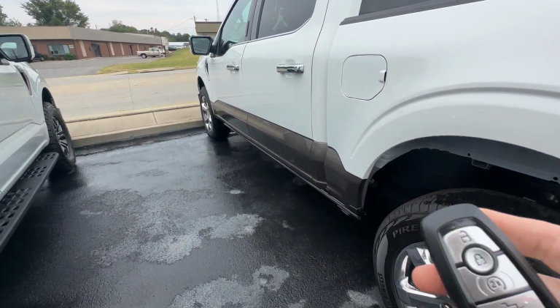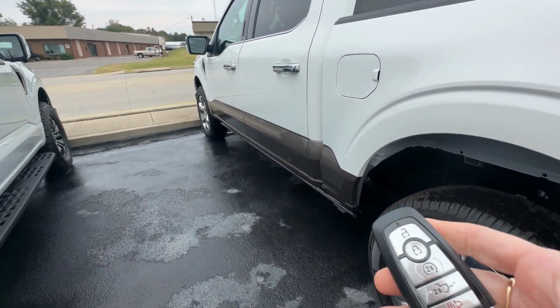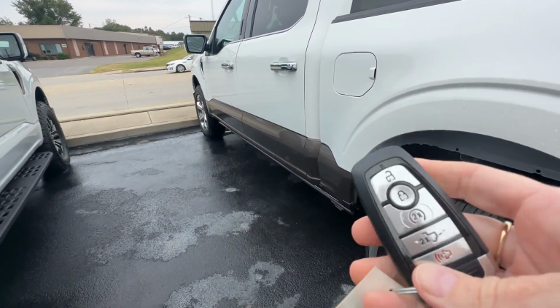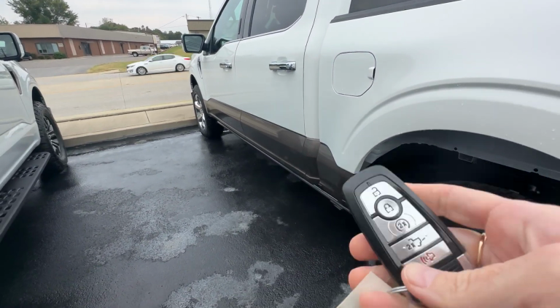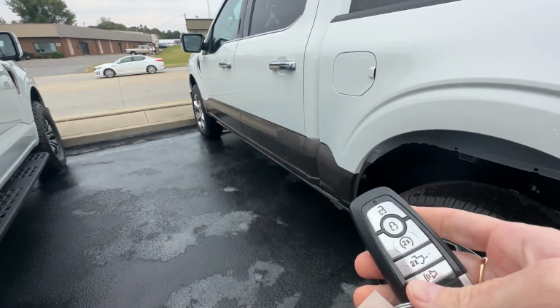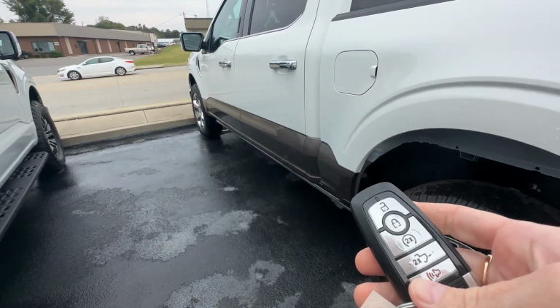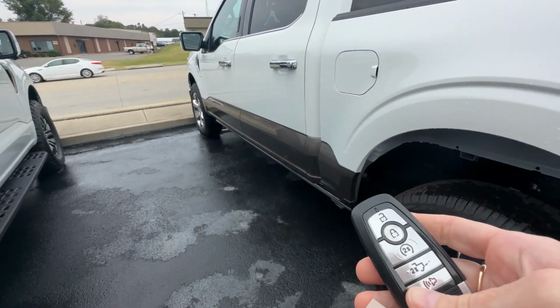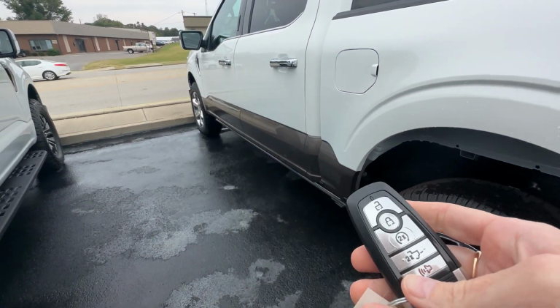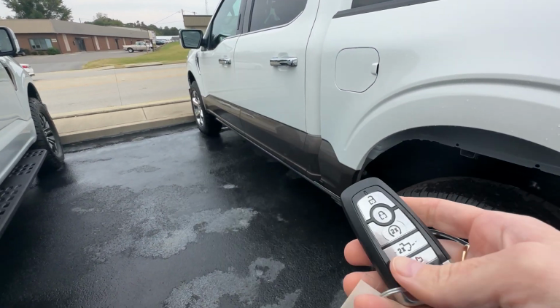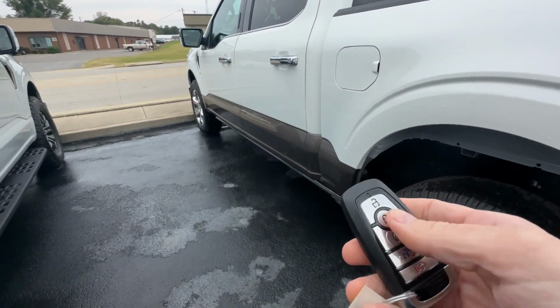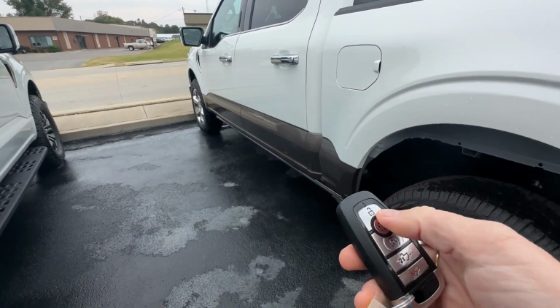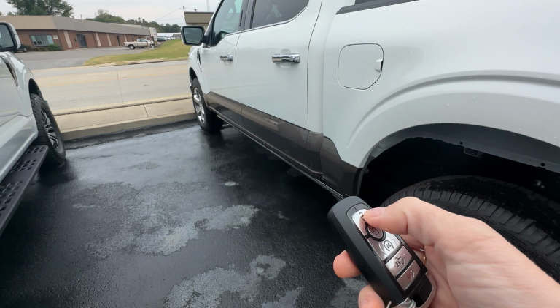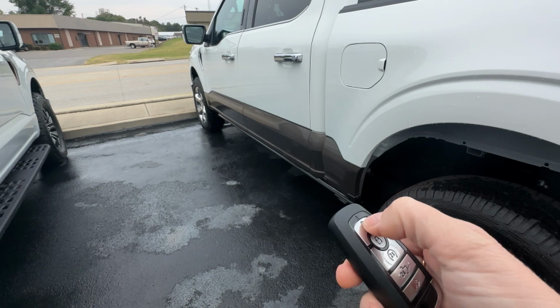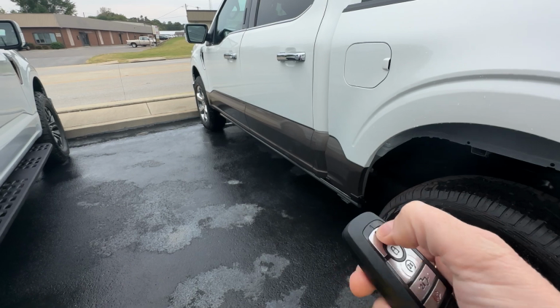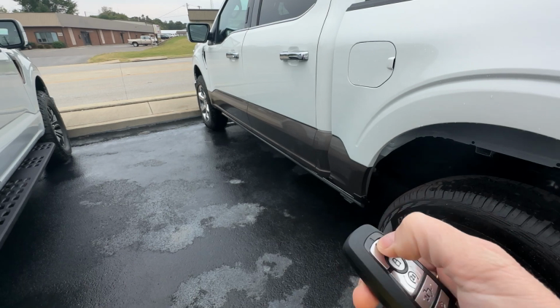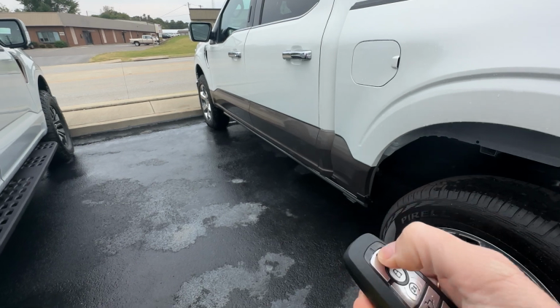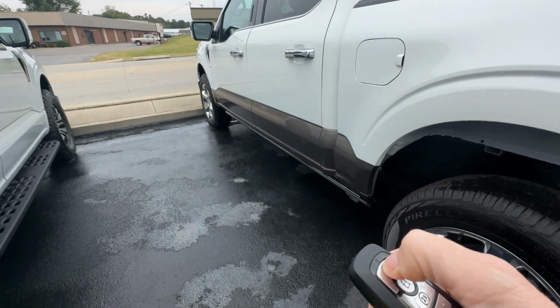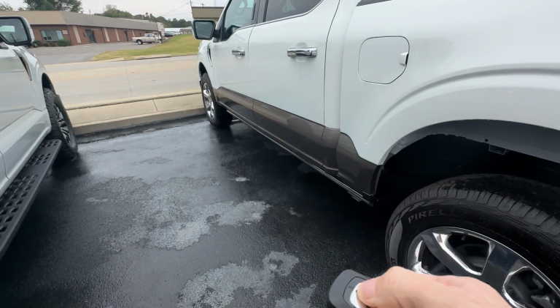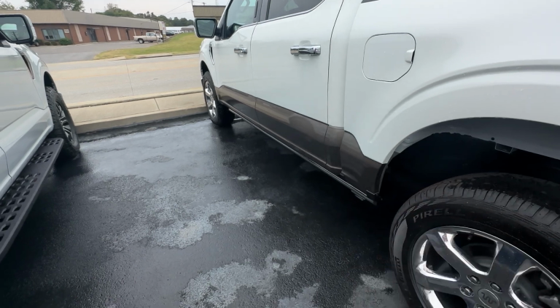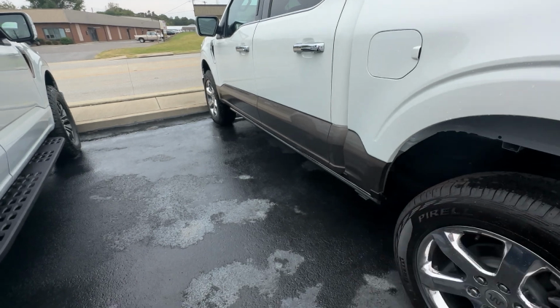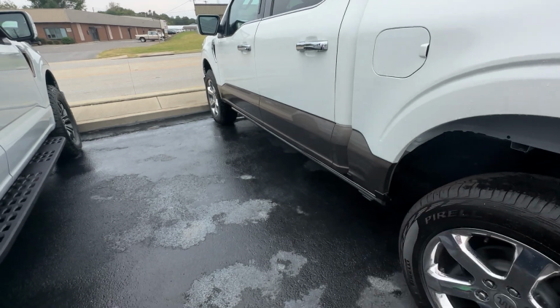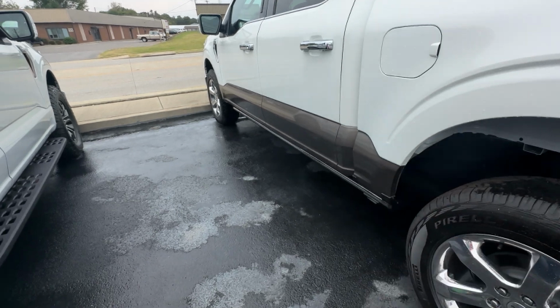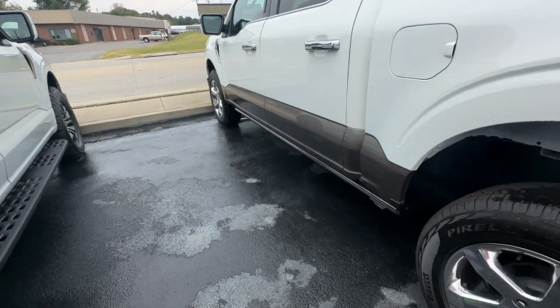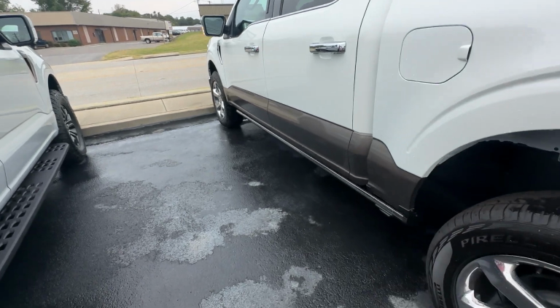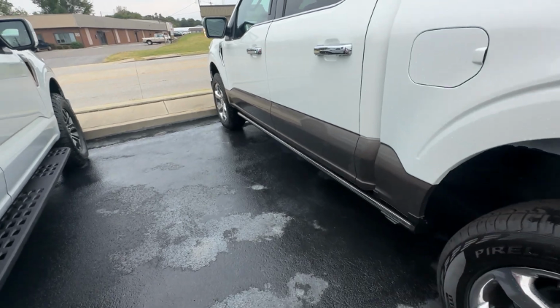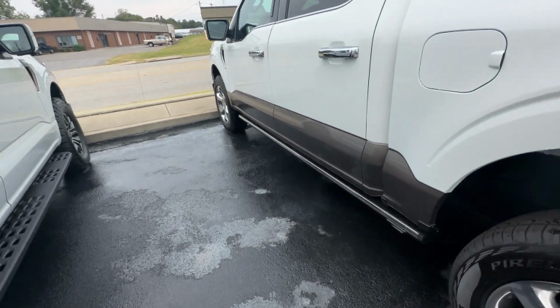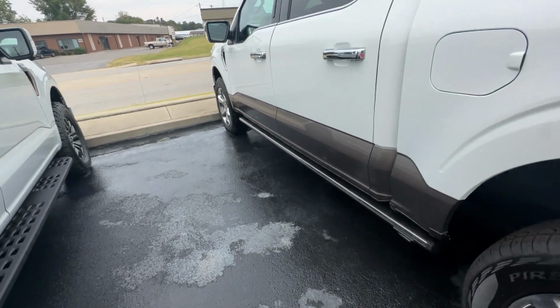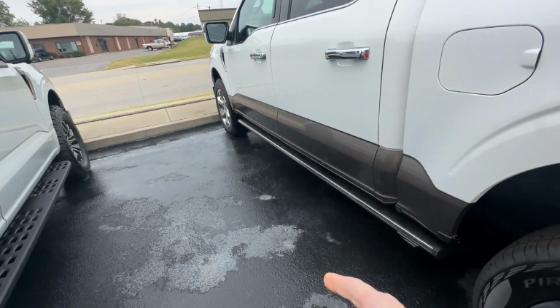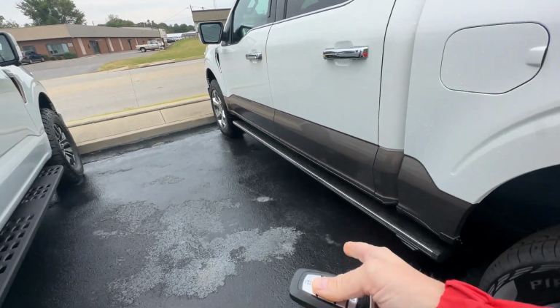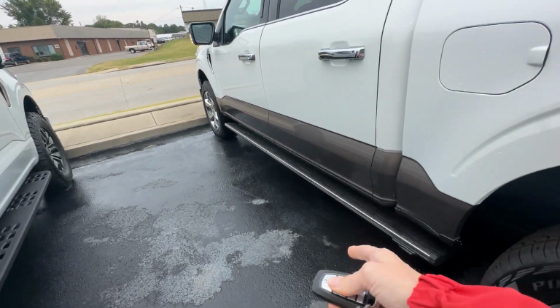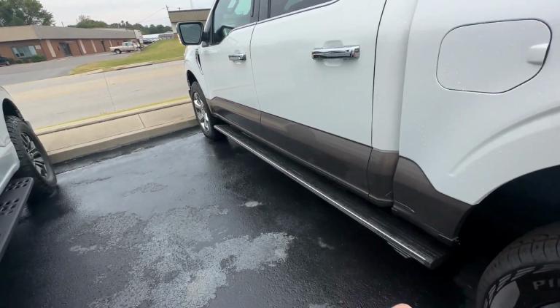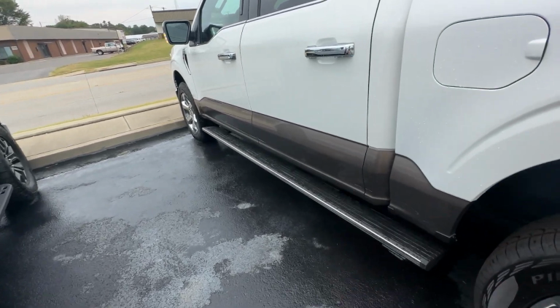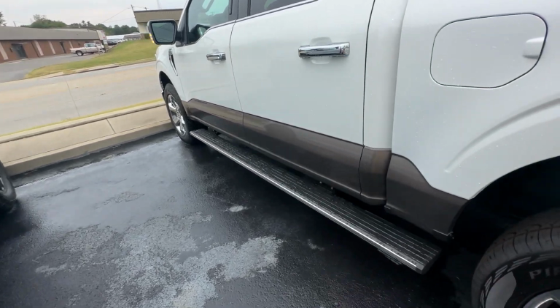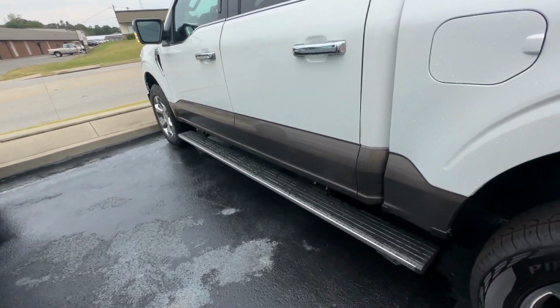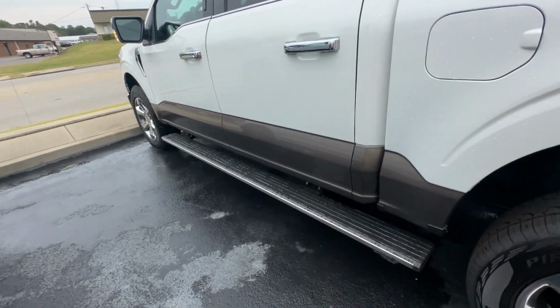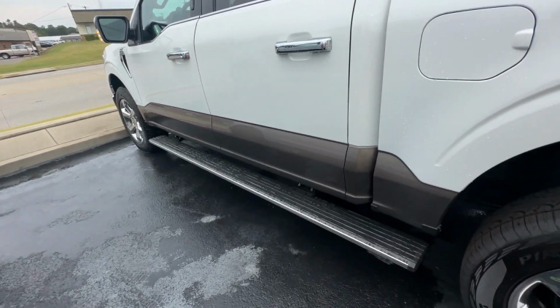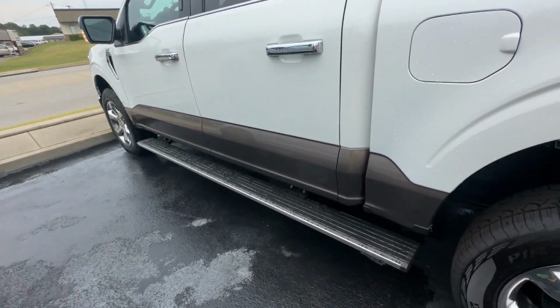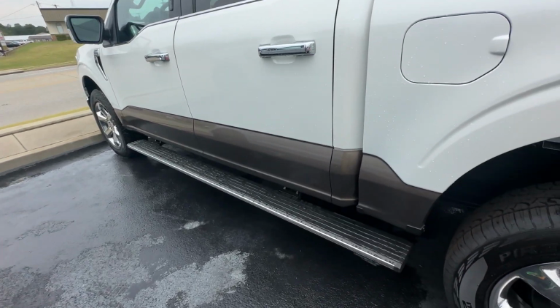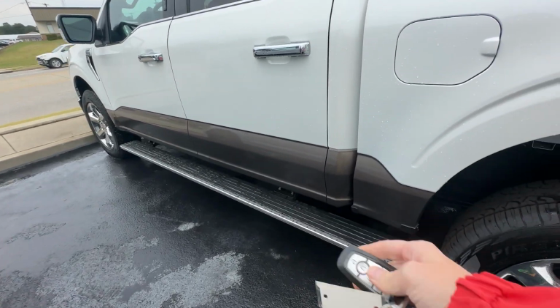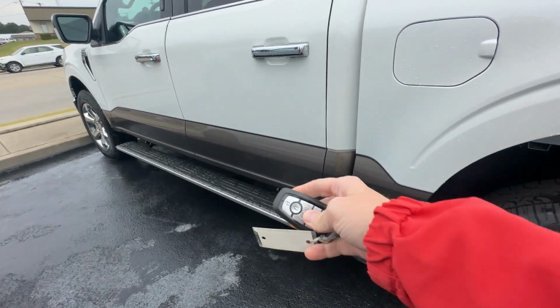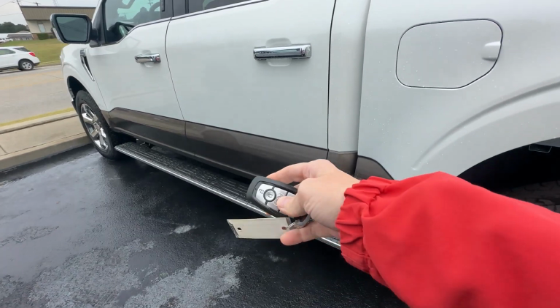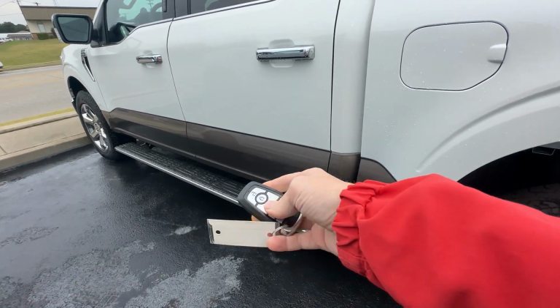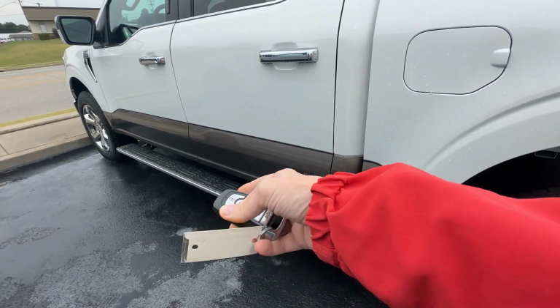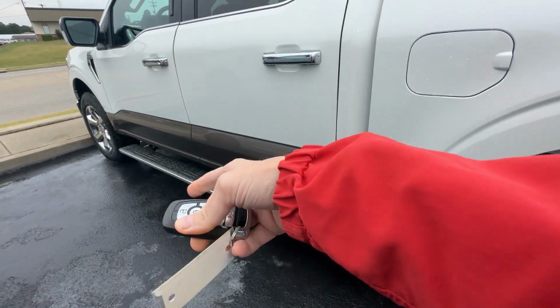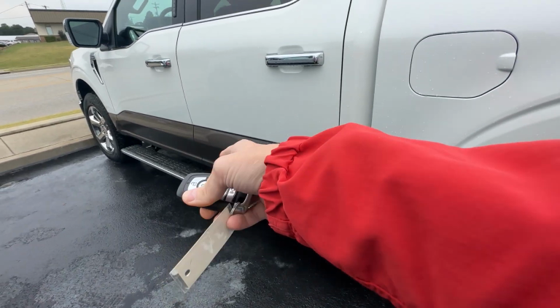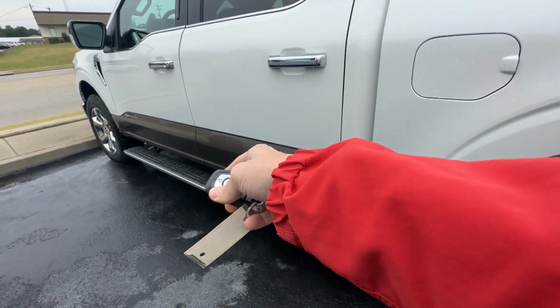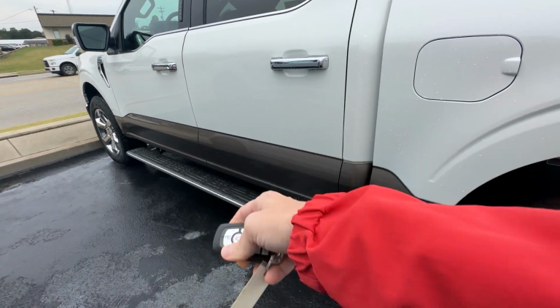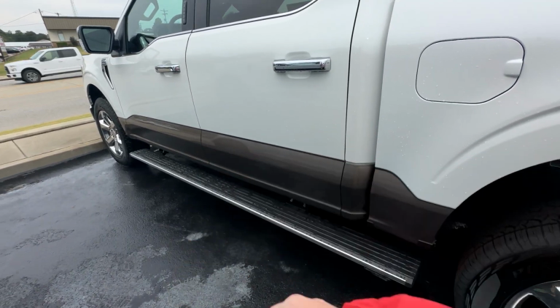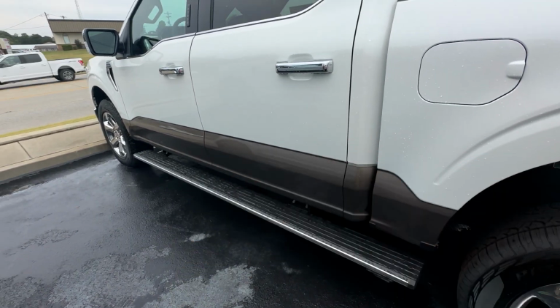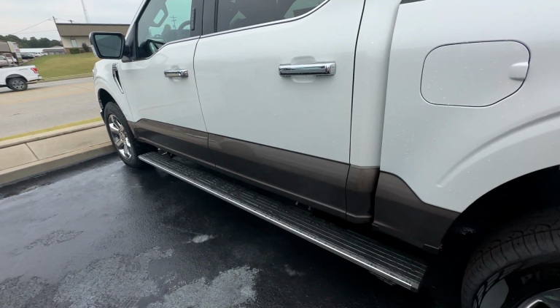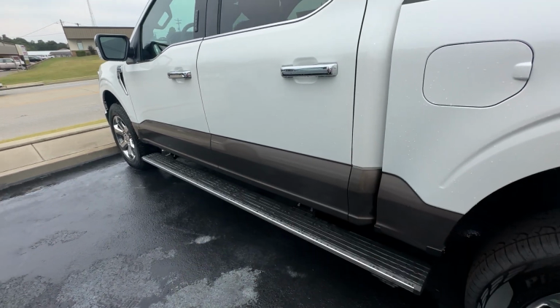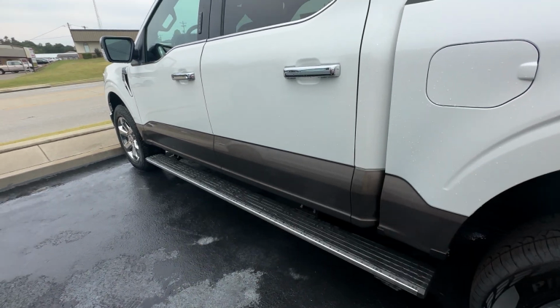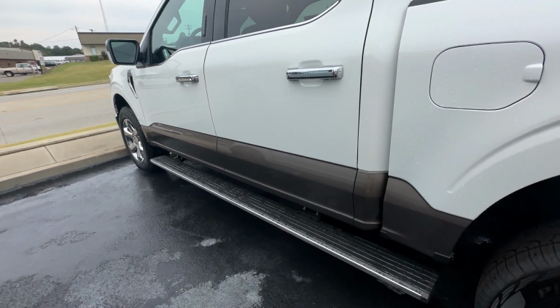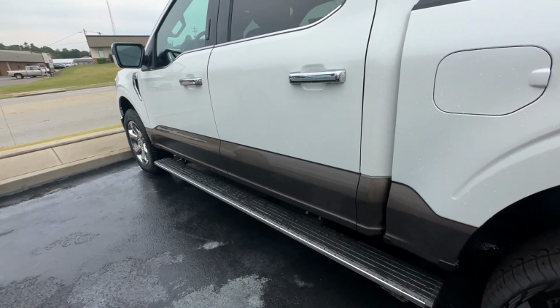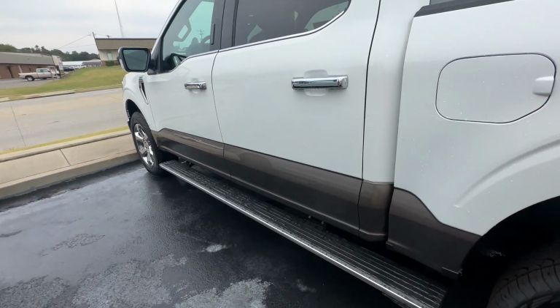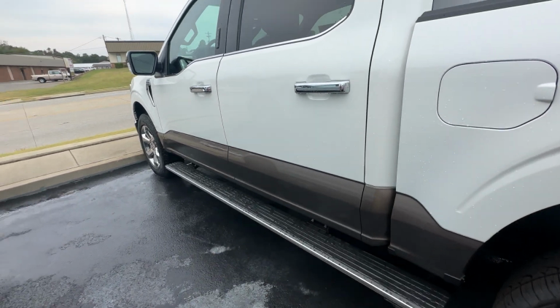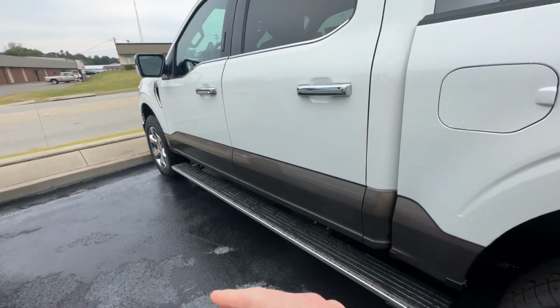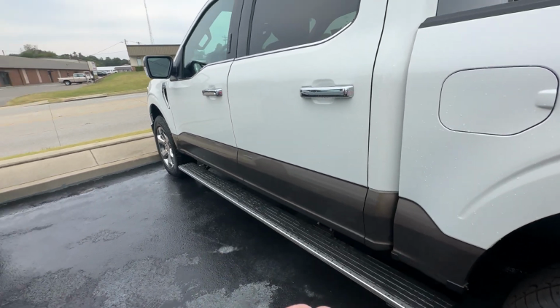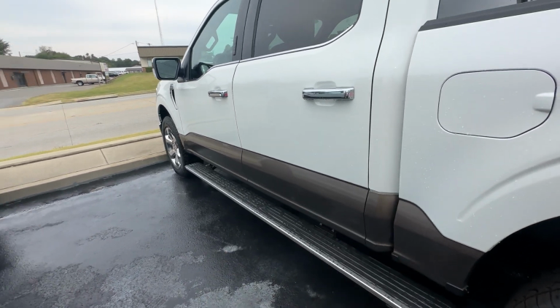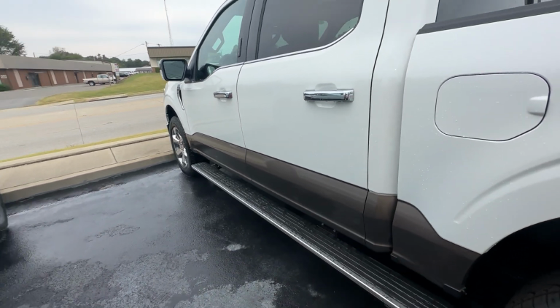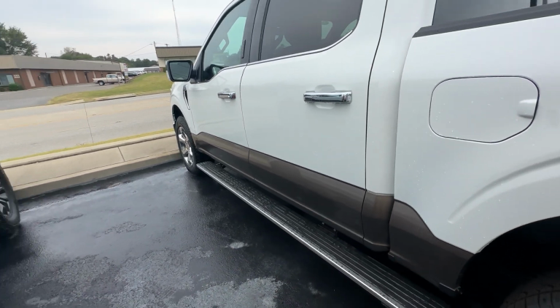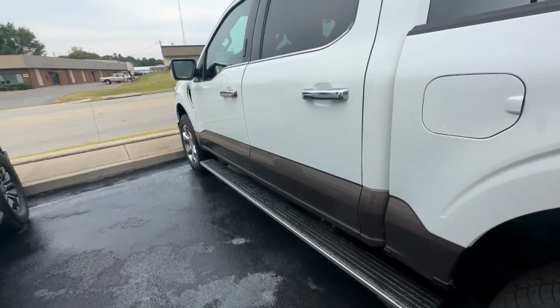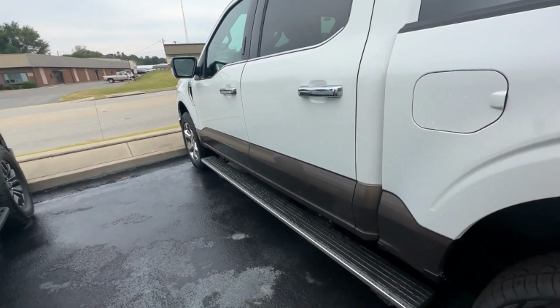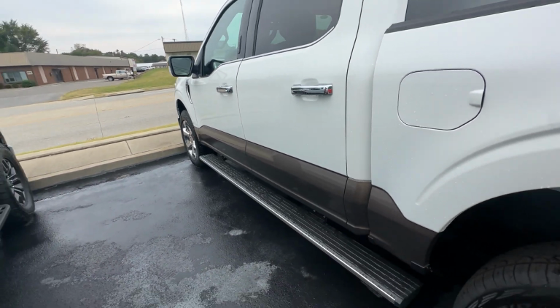One thing I do like is that they went ahead and now when you hit the remote, it opens and closes. Used to be you had to do the door manually.